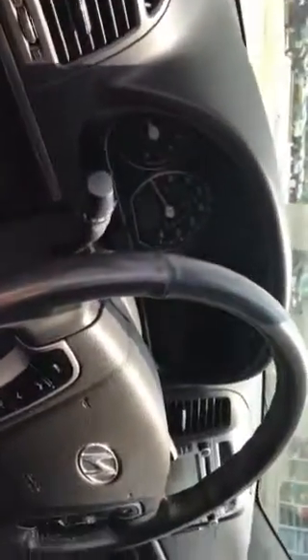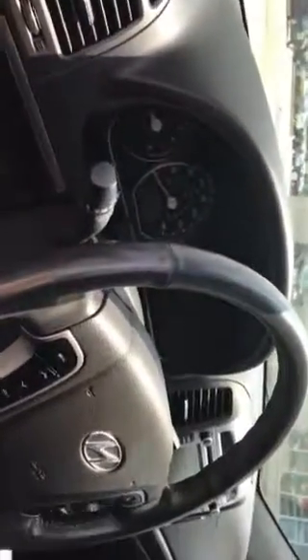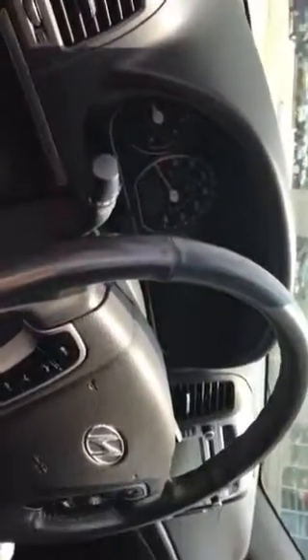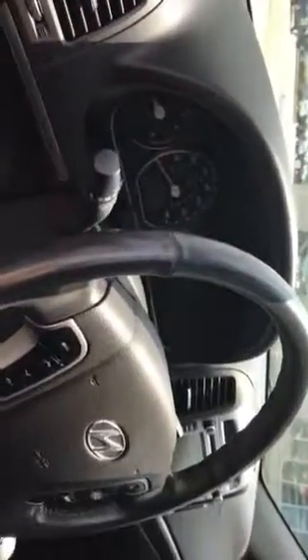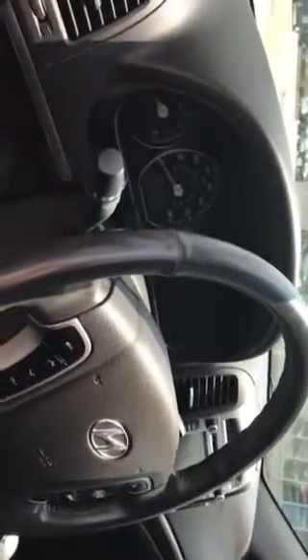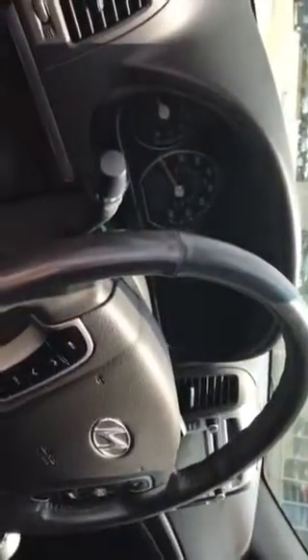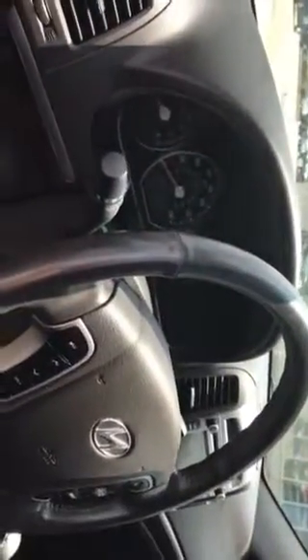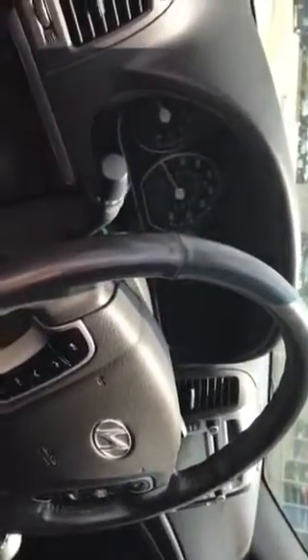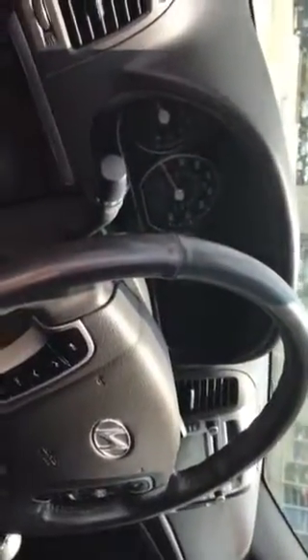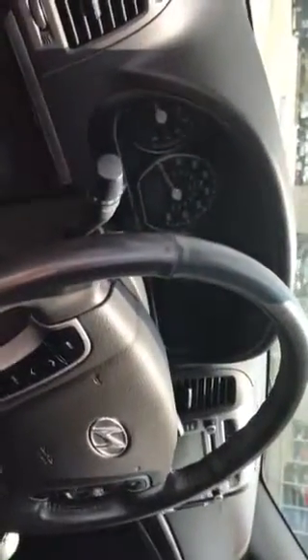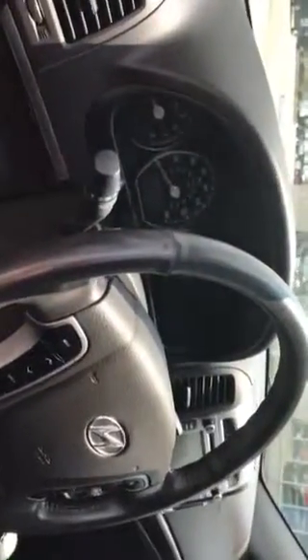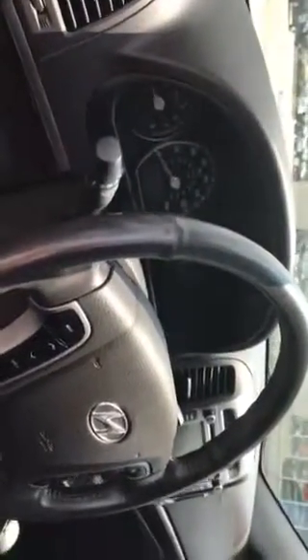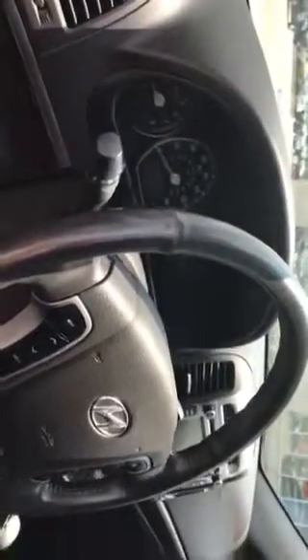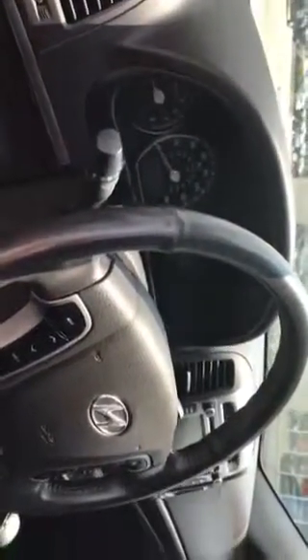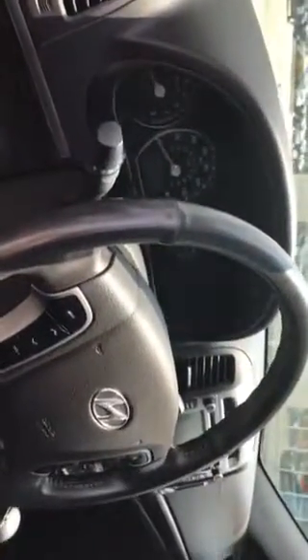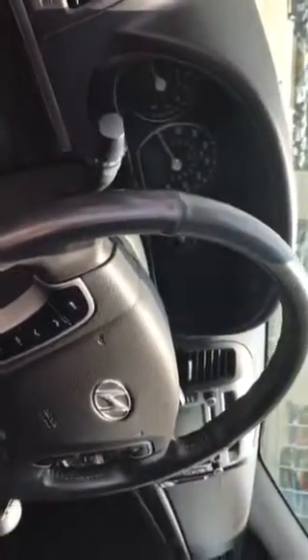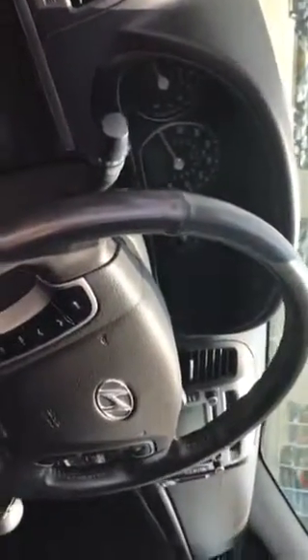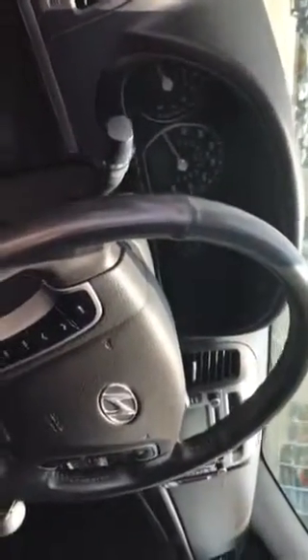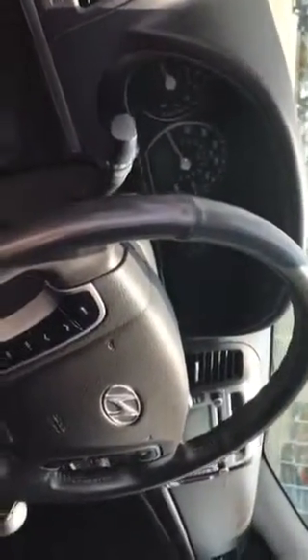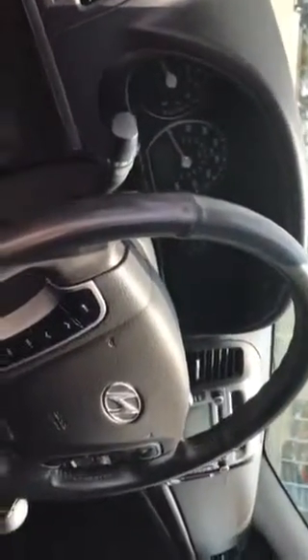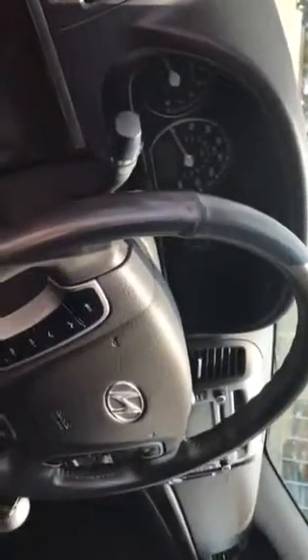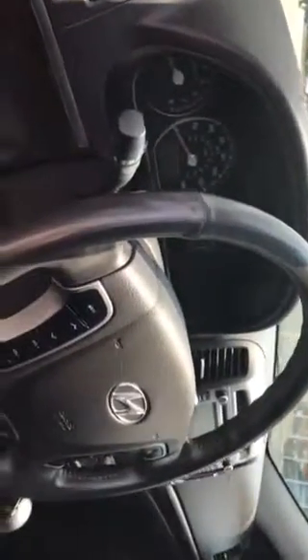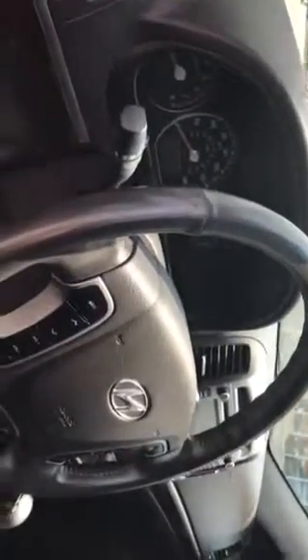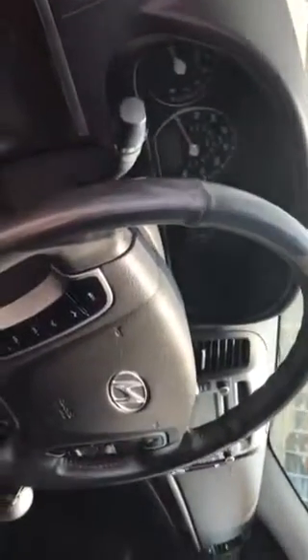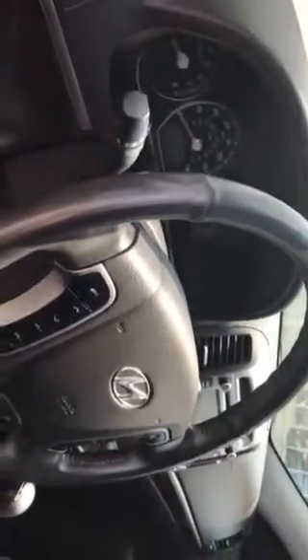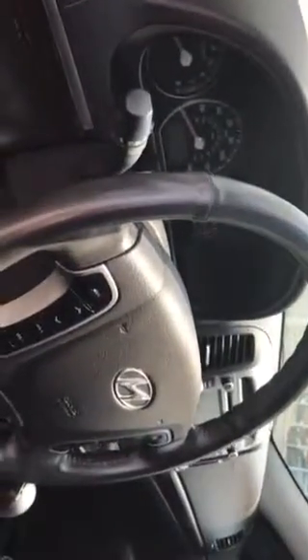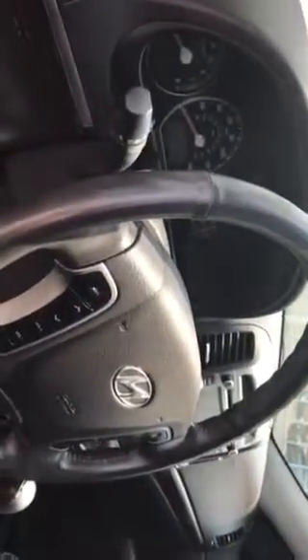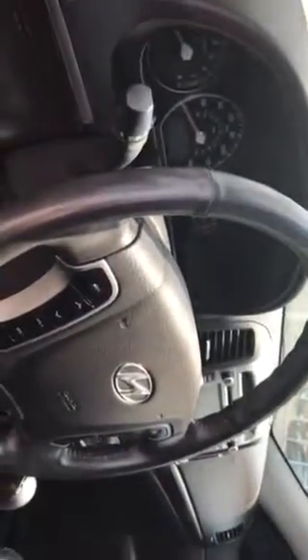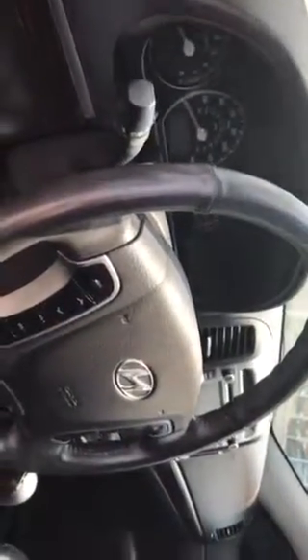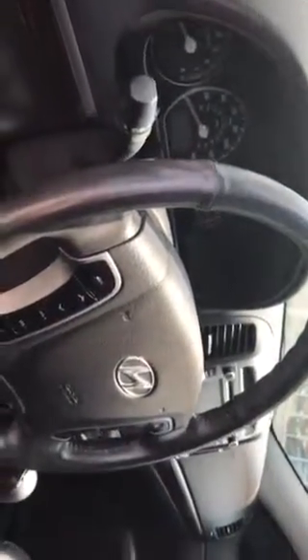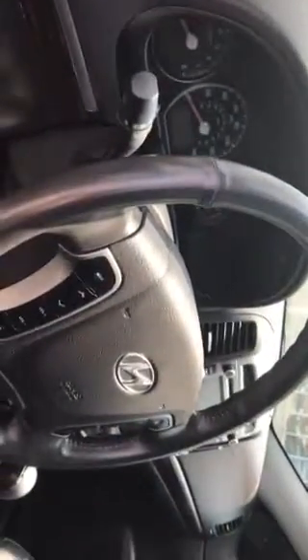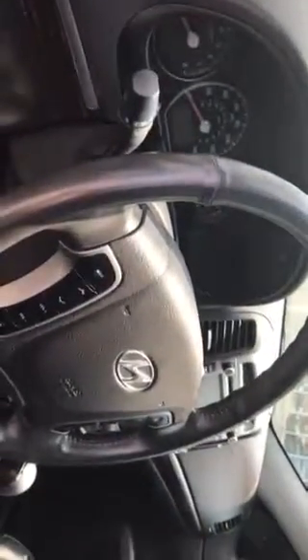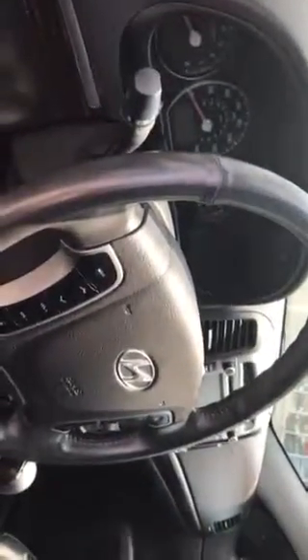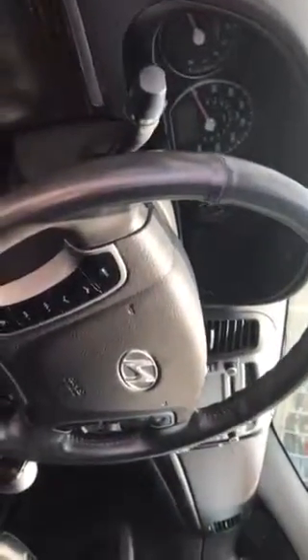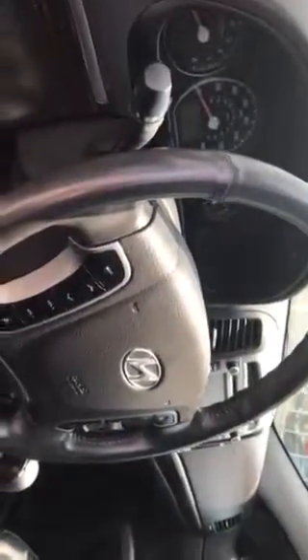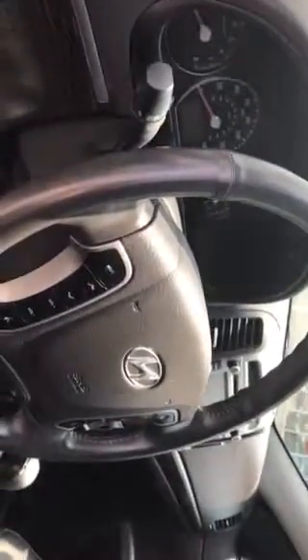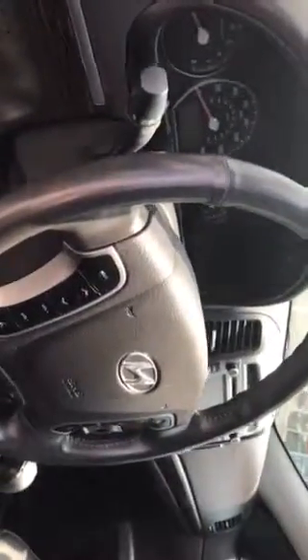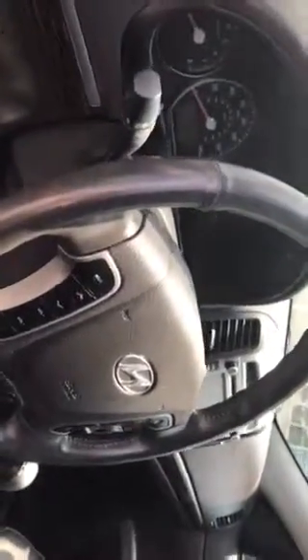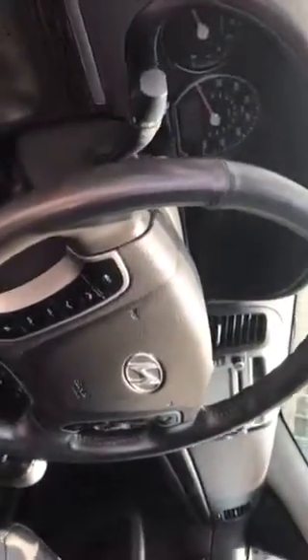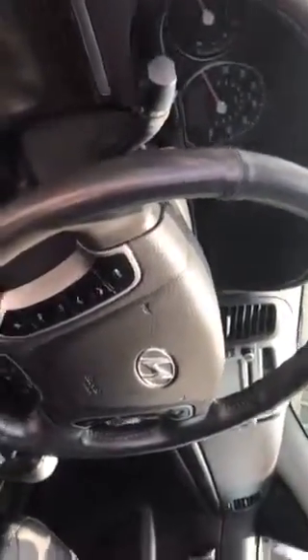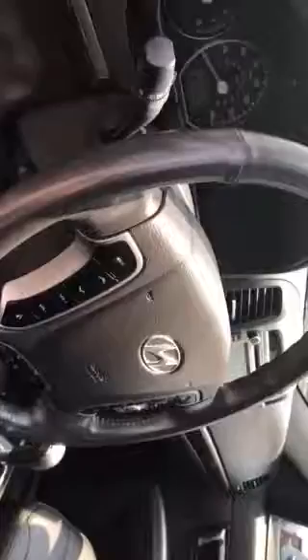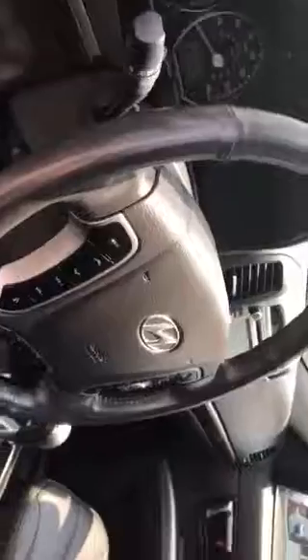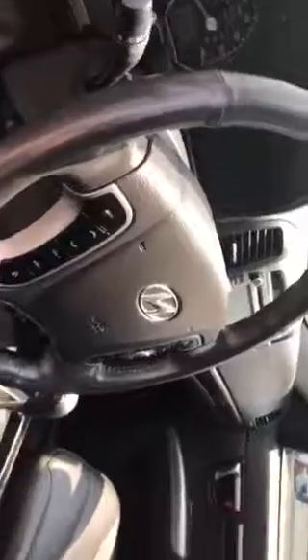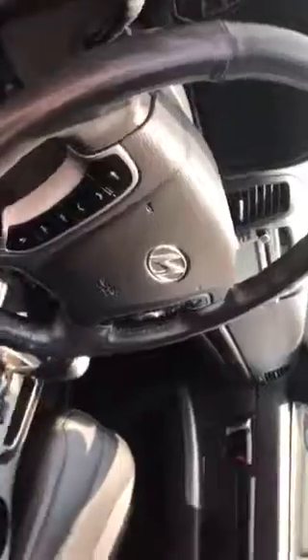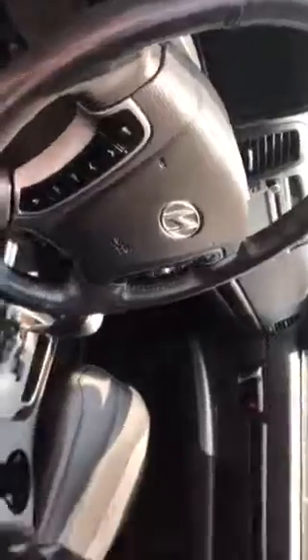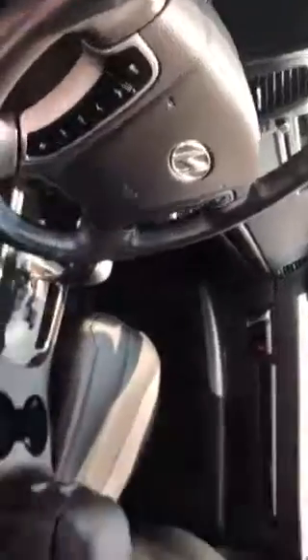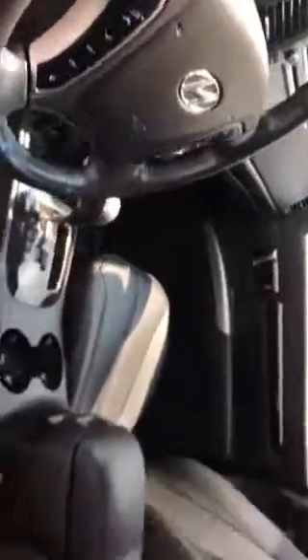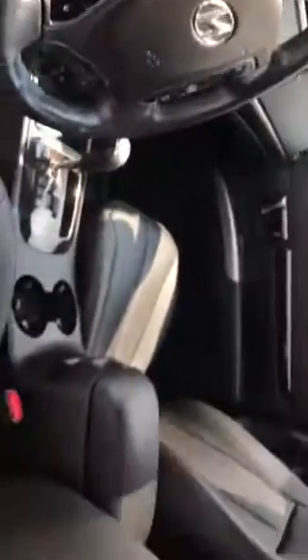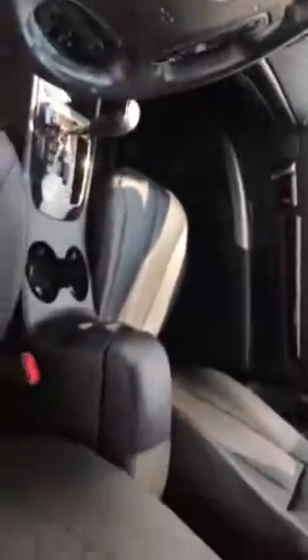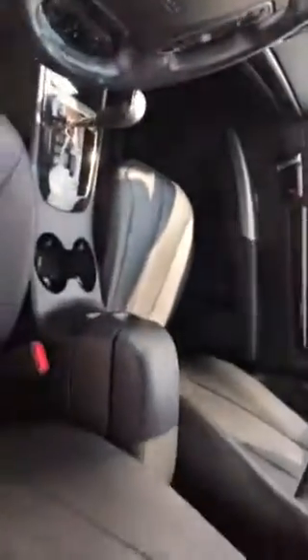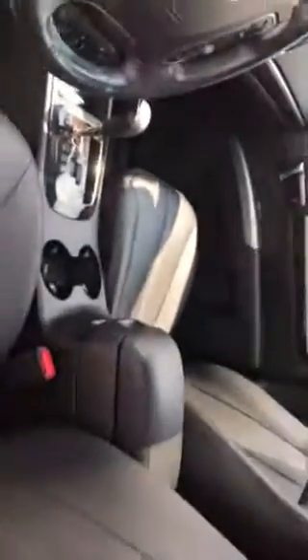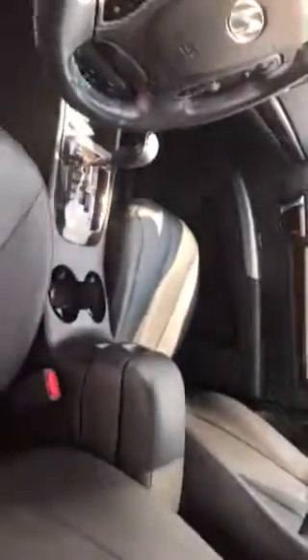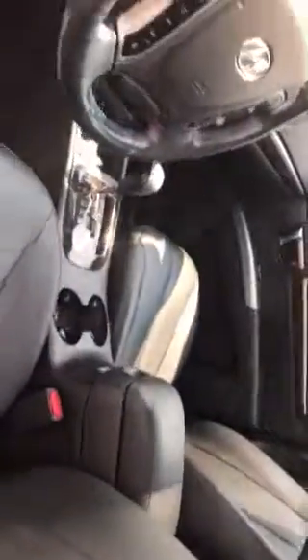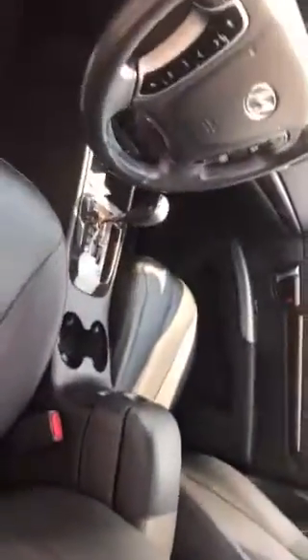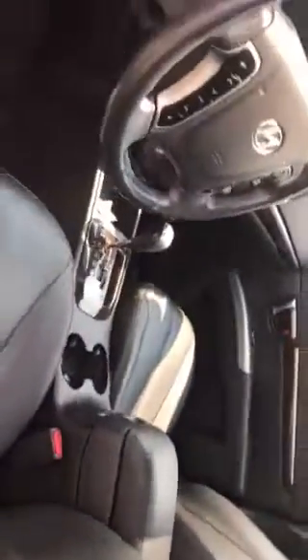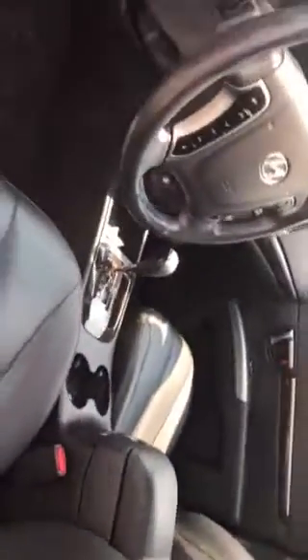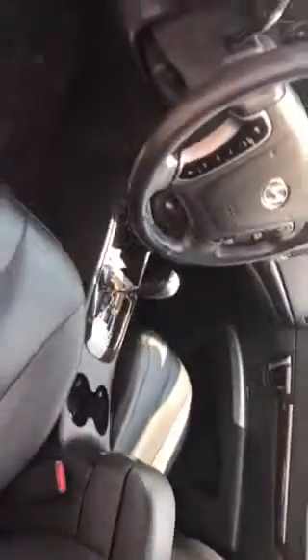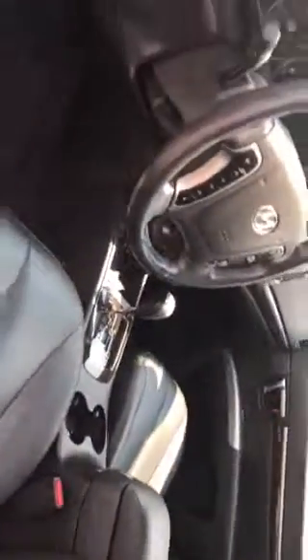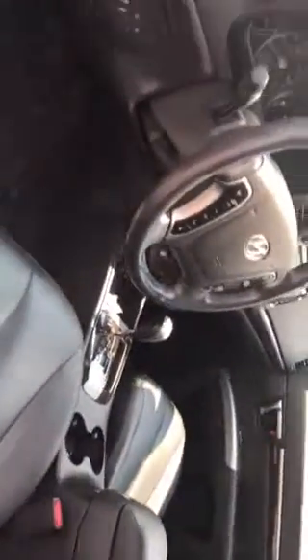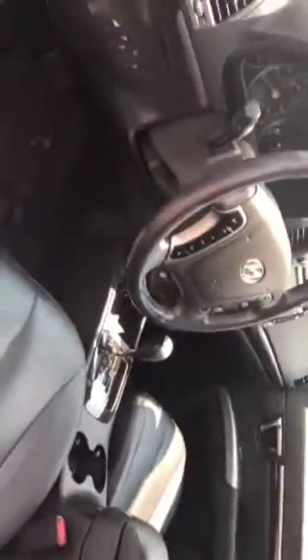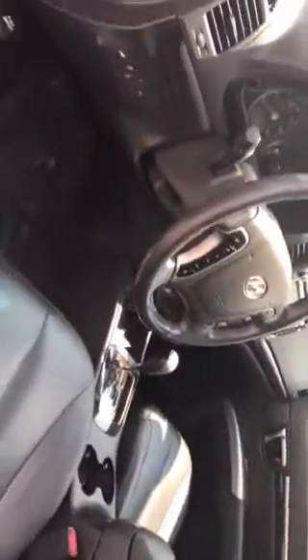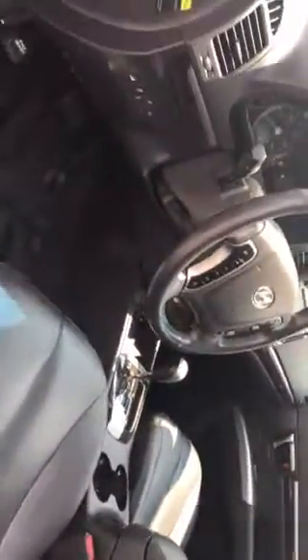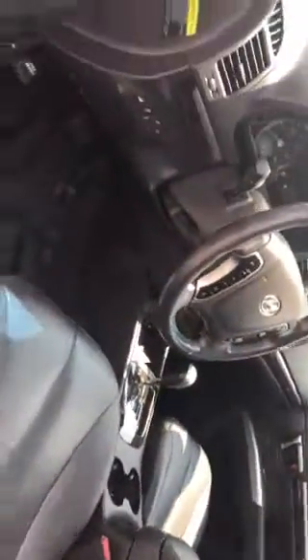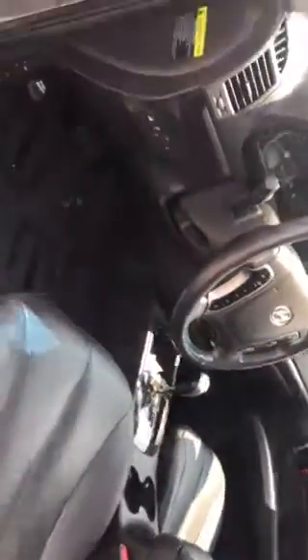Steering wheel controls for Bluetooth and audio, automatic headlight controls. This car has it all.